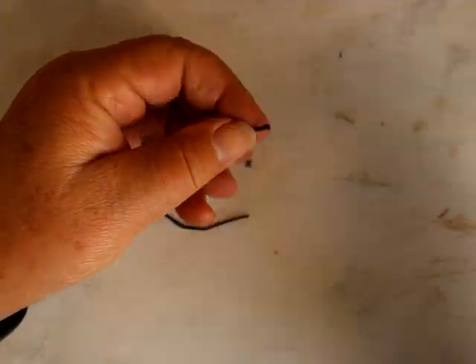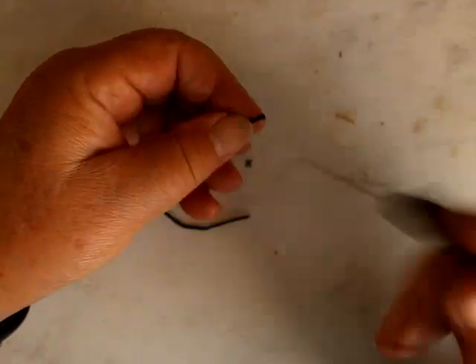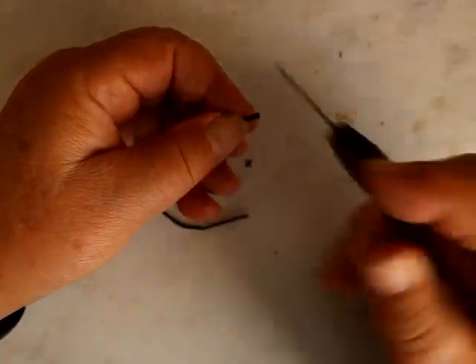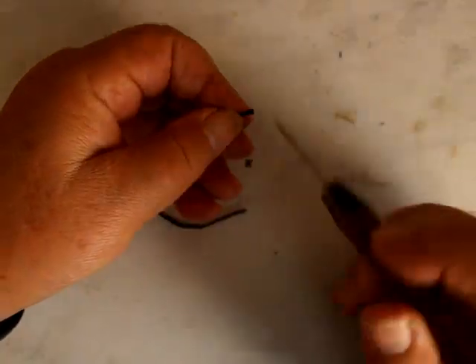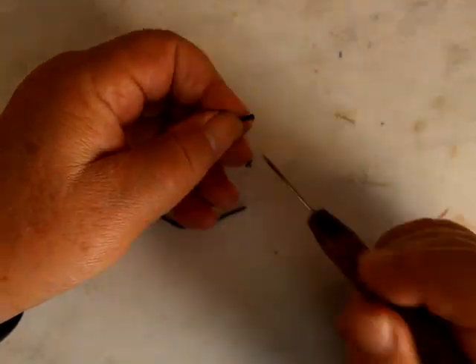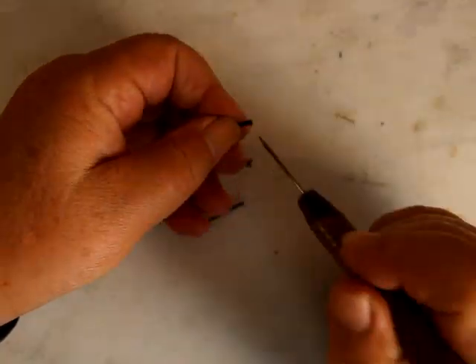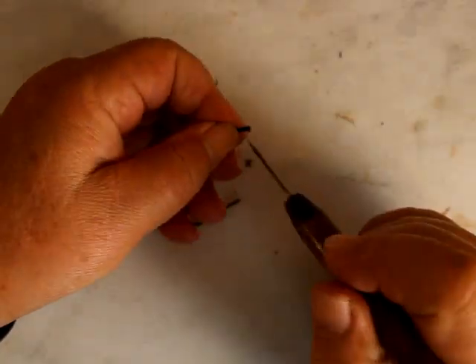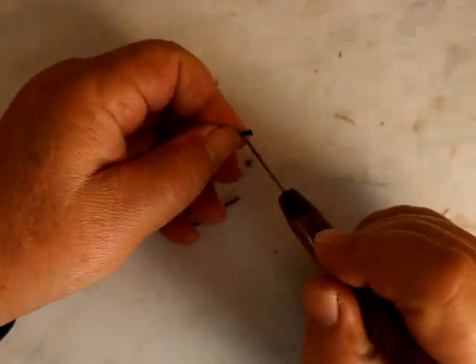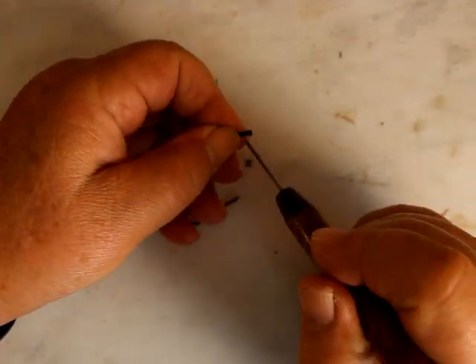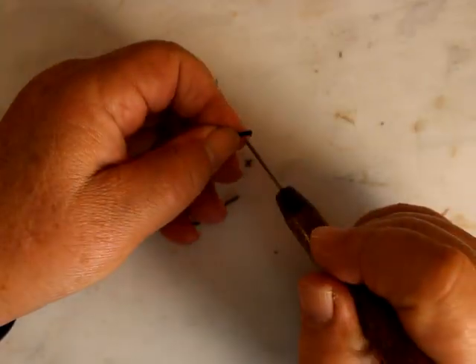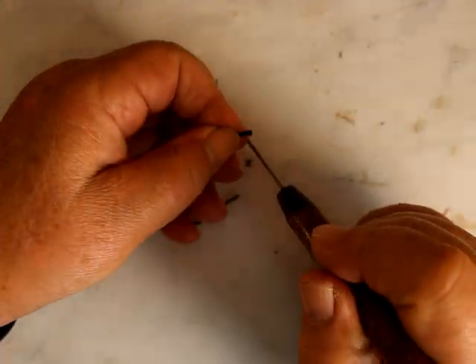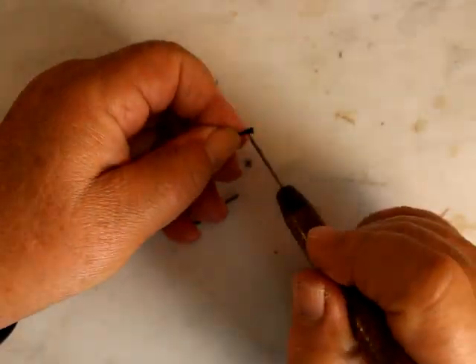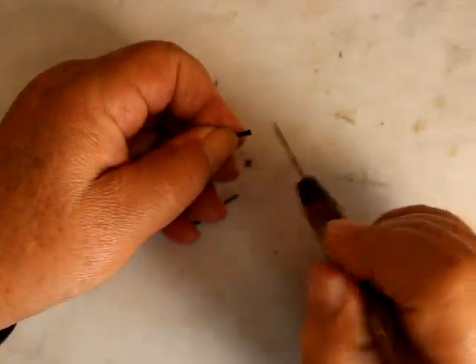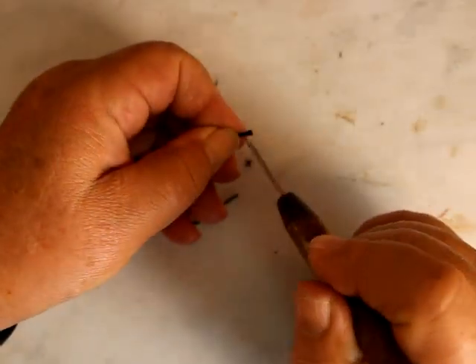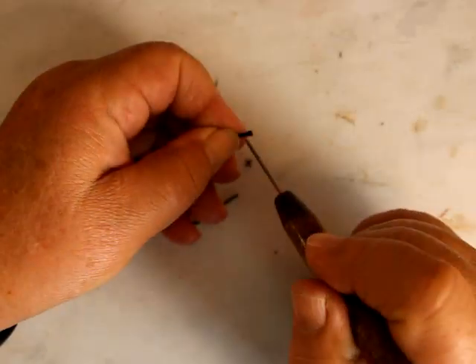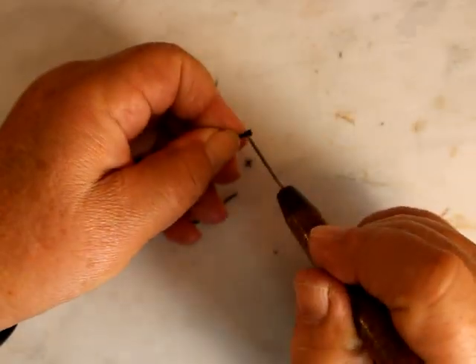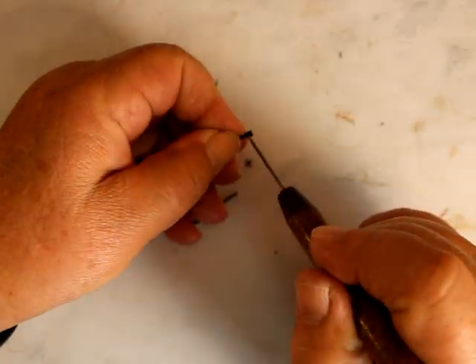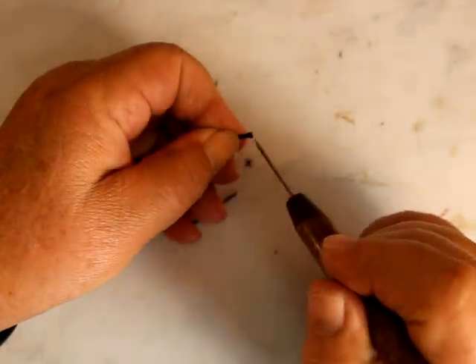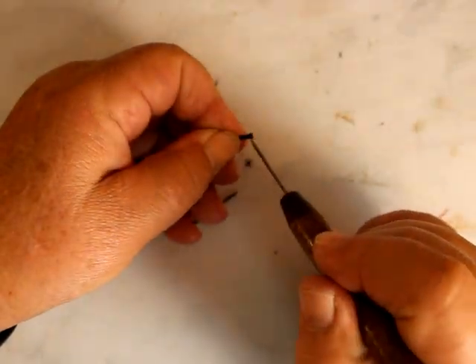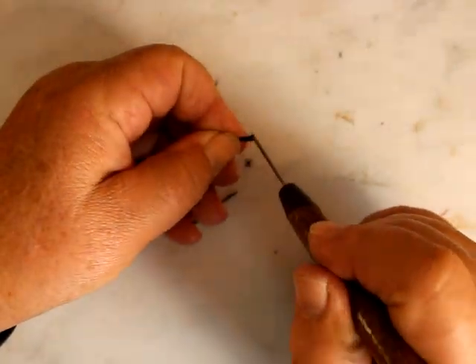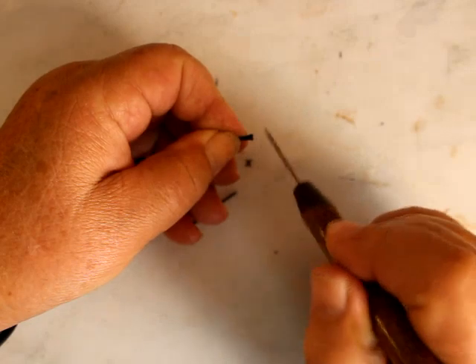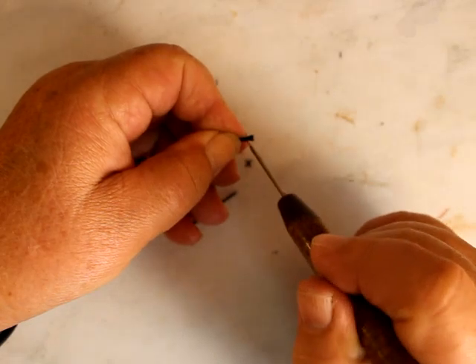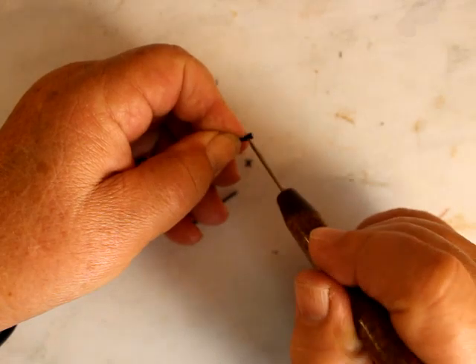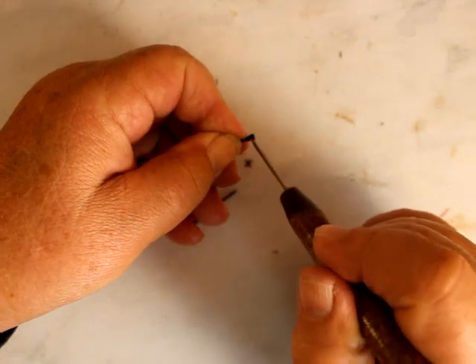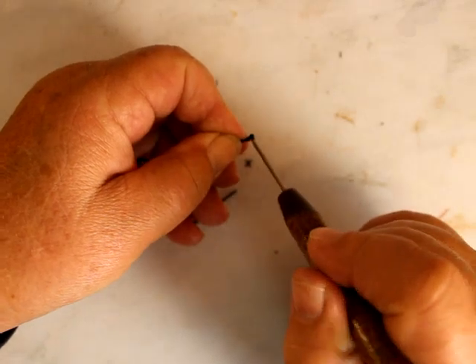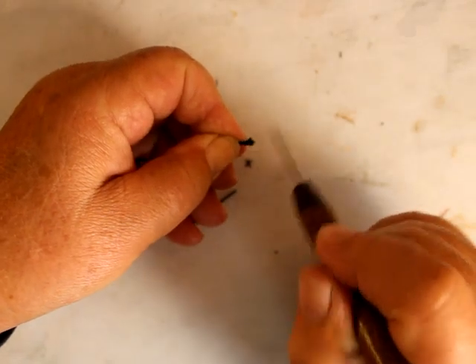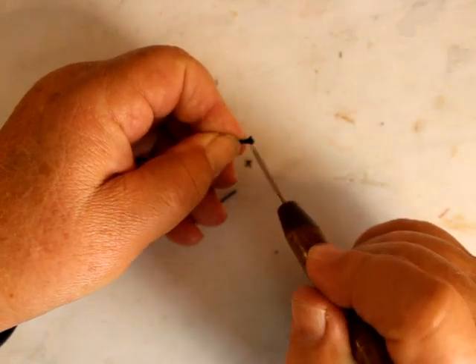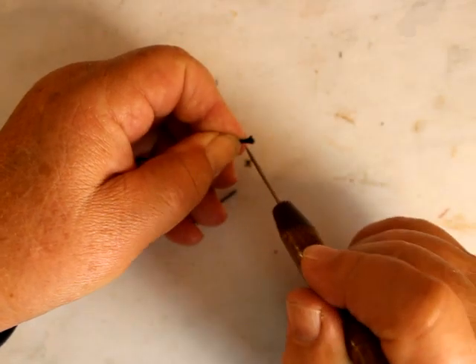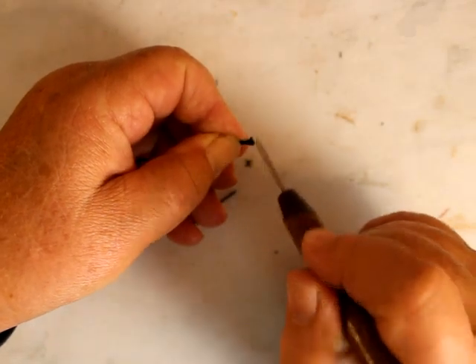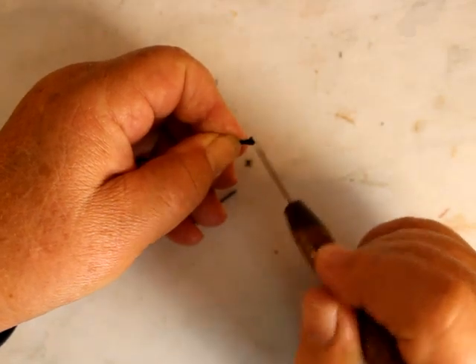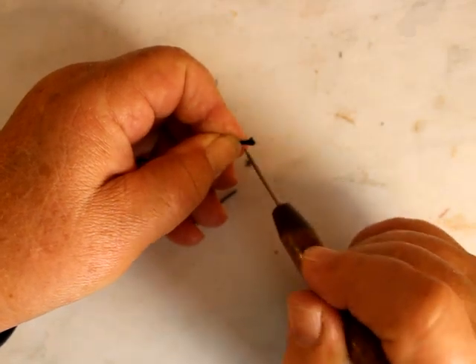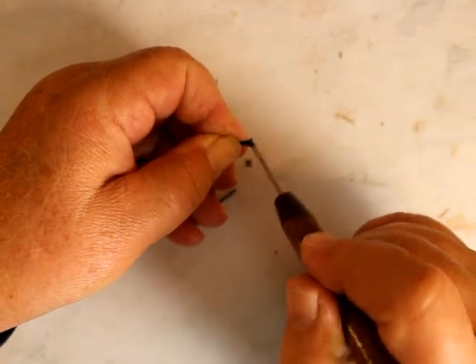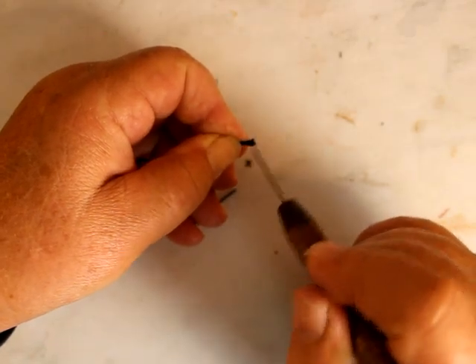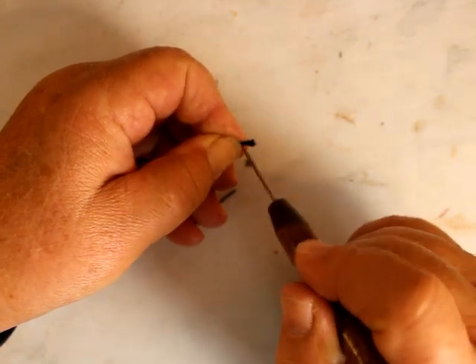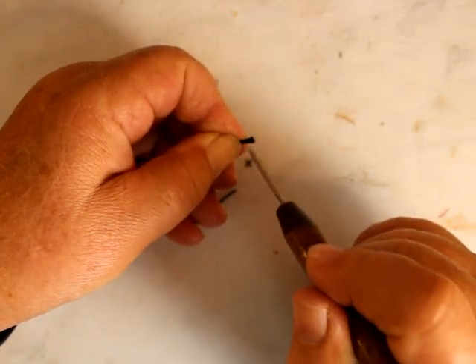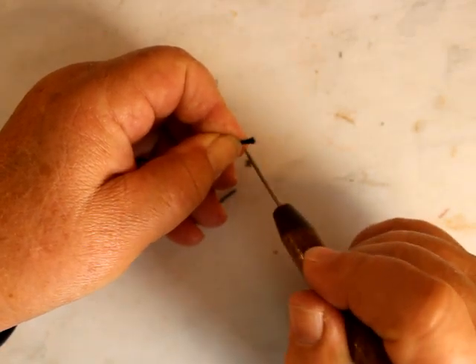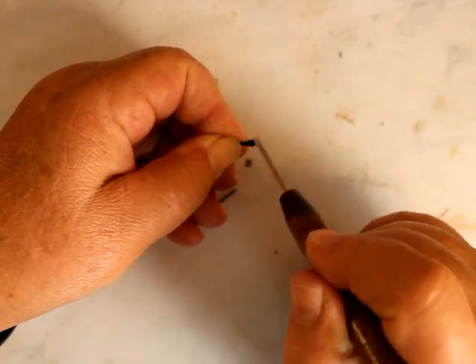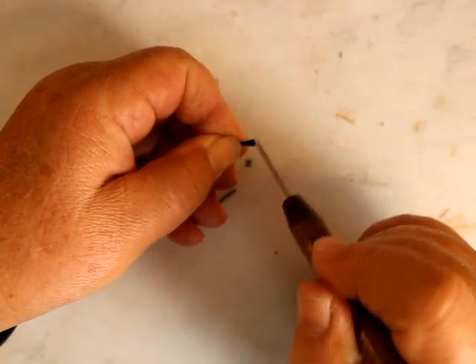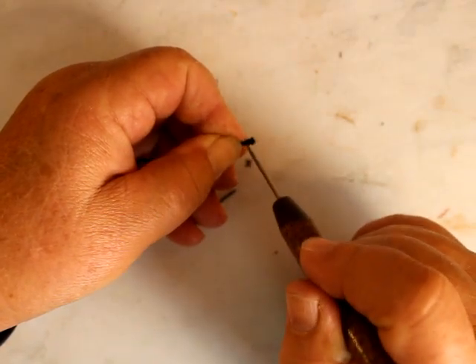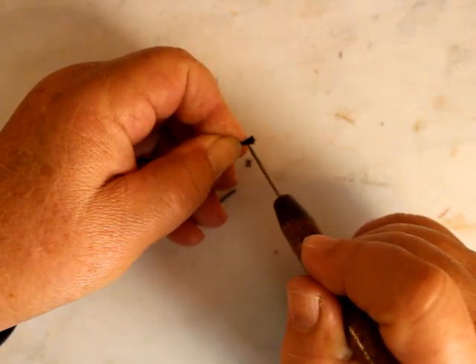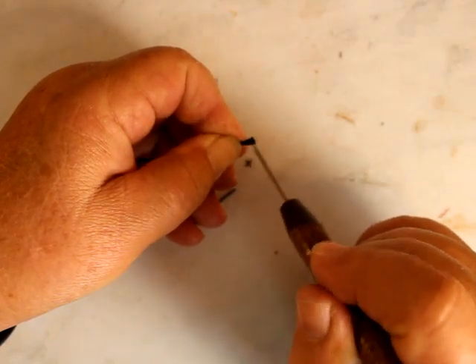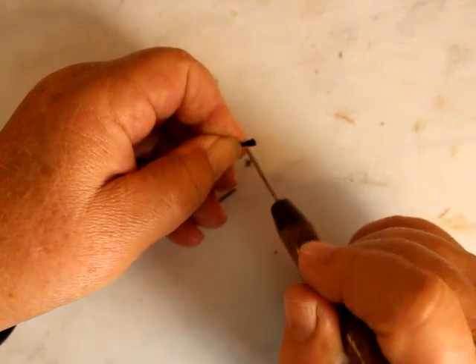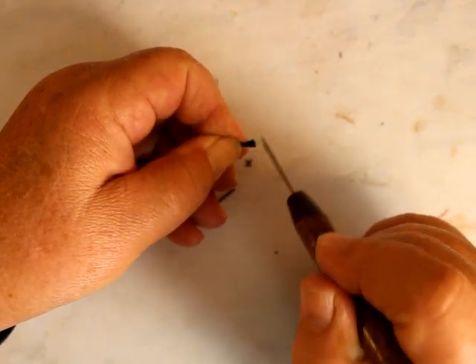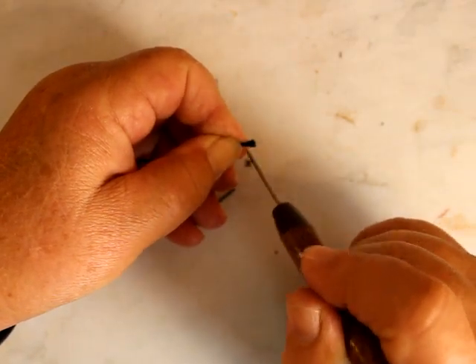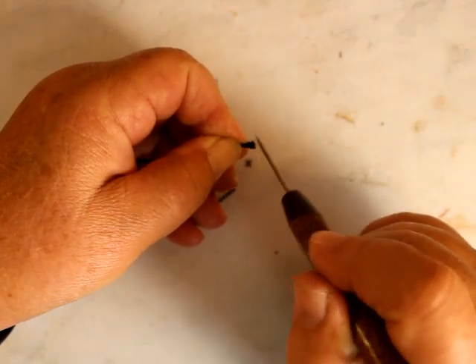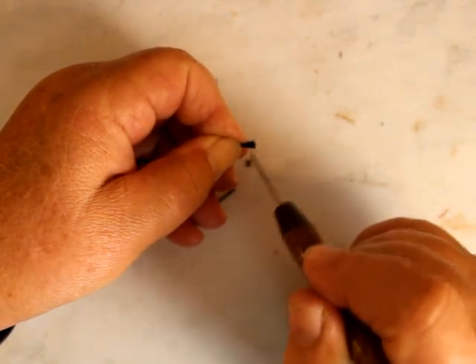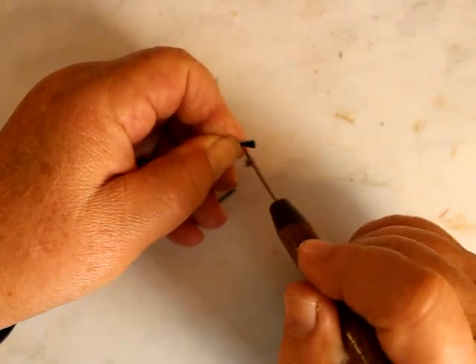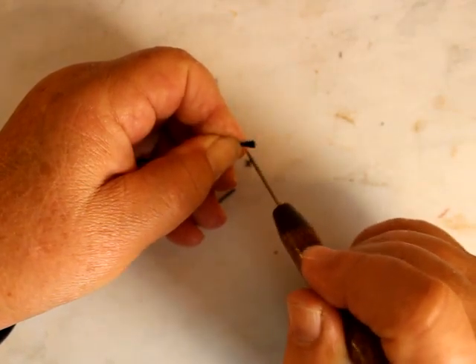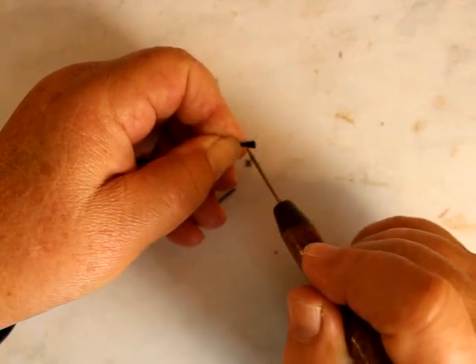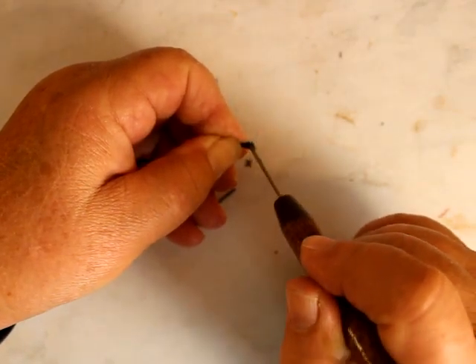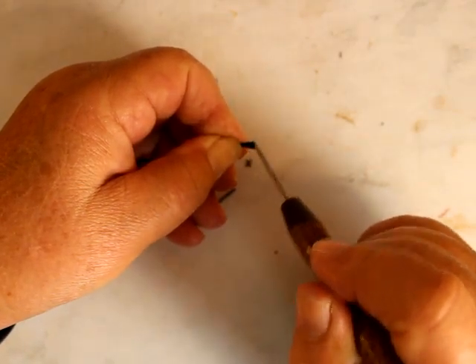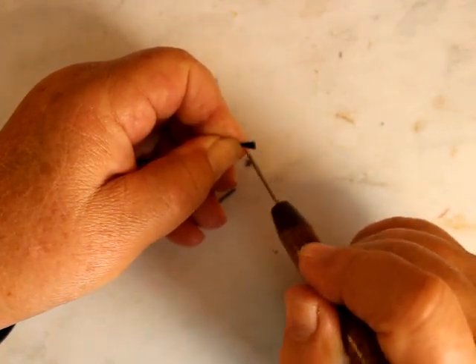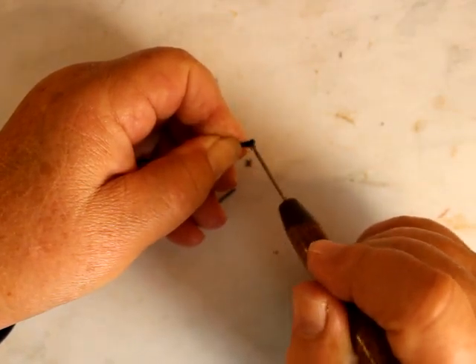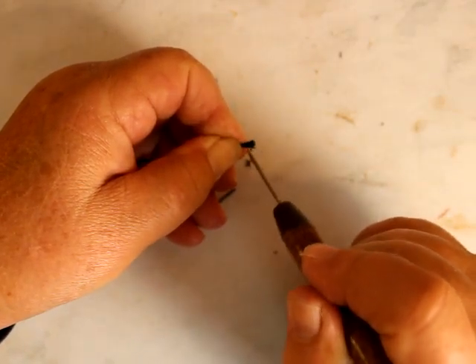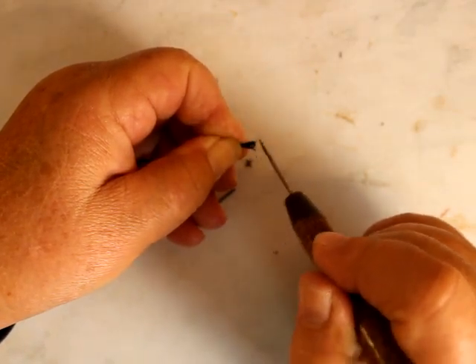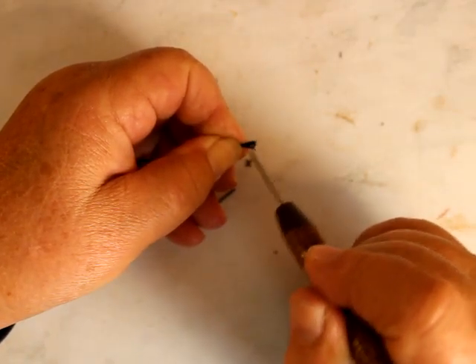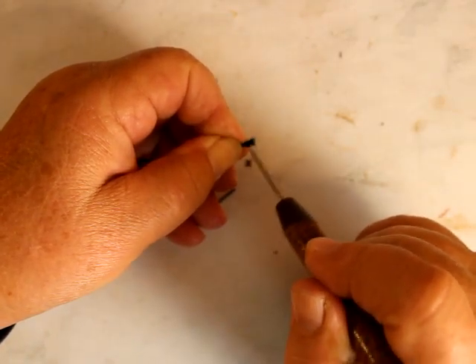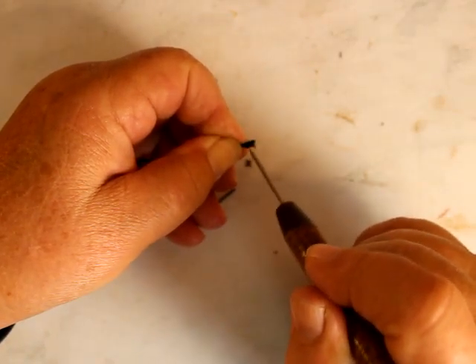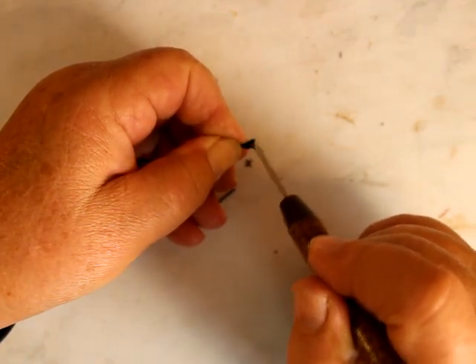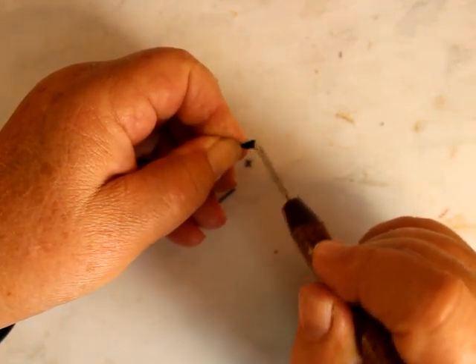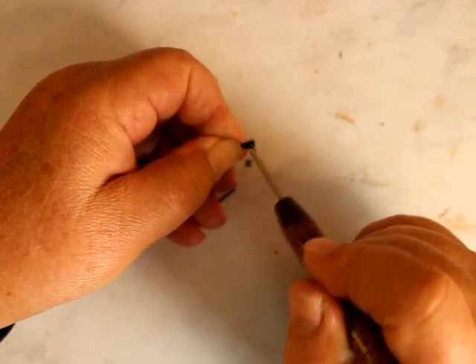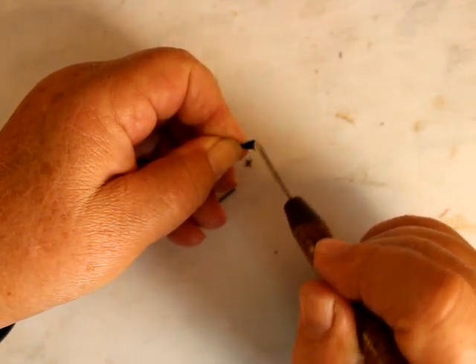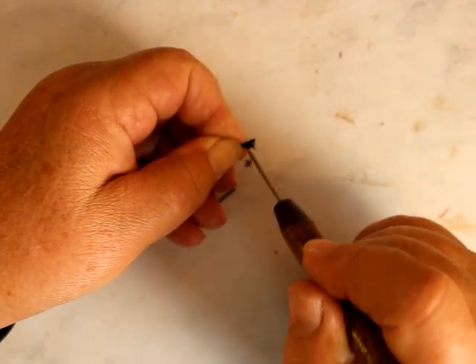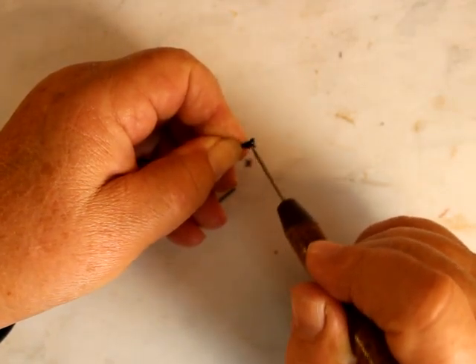Same as the other one, I'm going to — this will help it to lay flat. It's going from round to flat, like this.